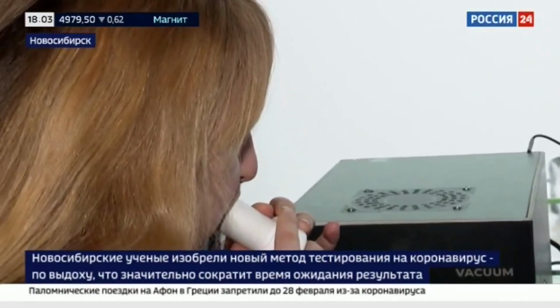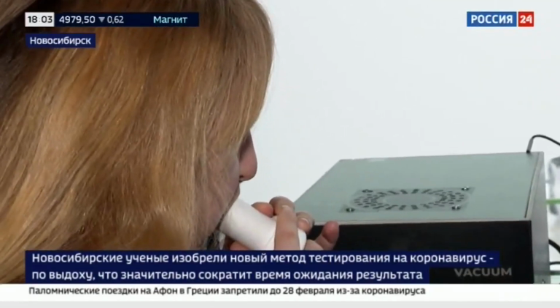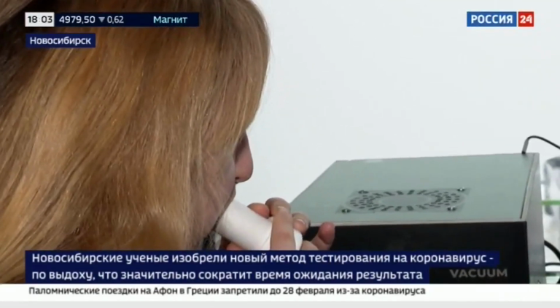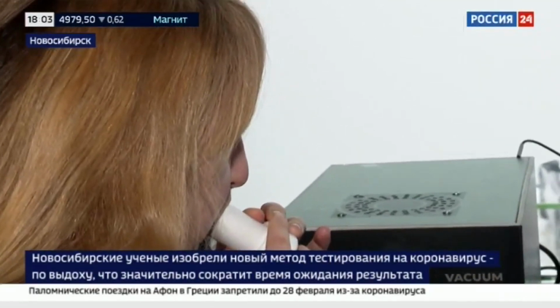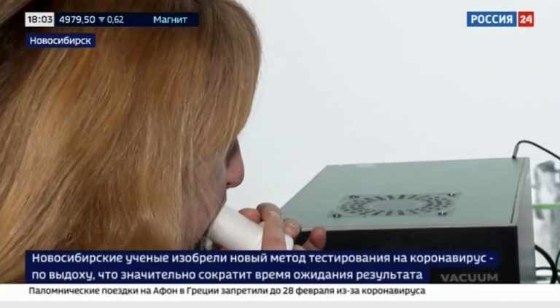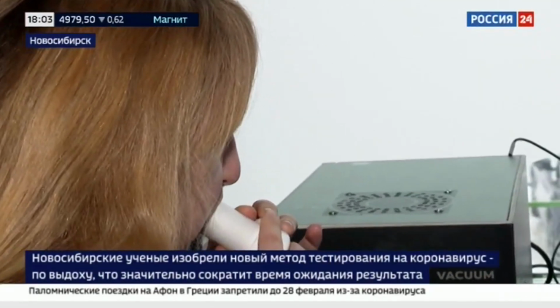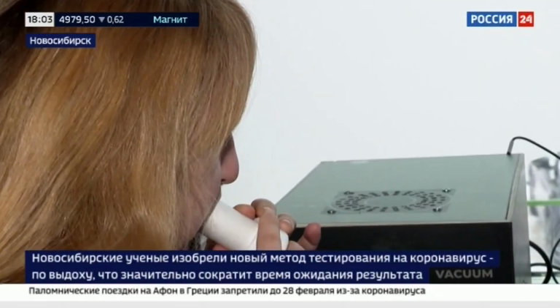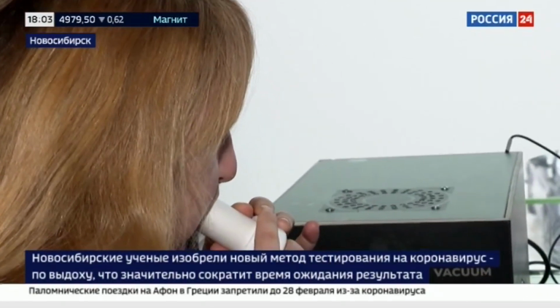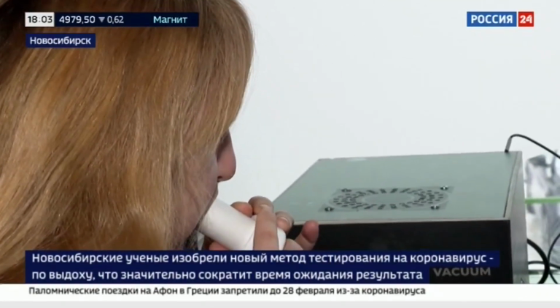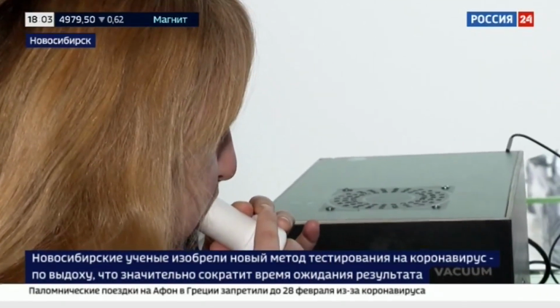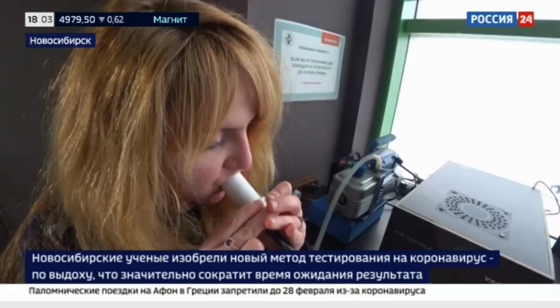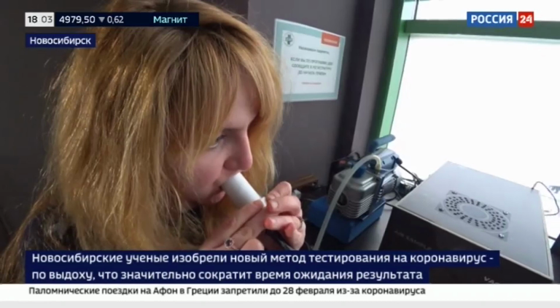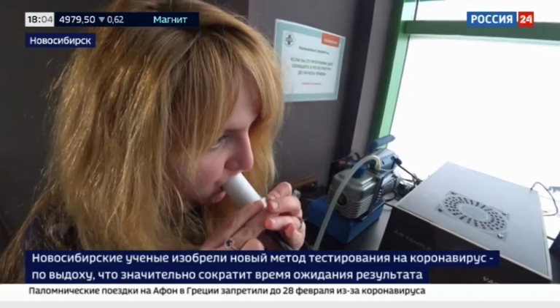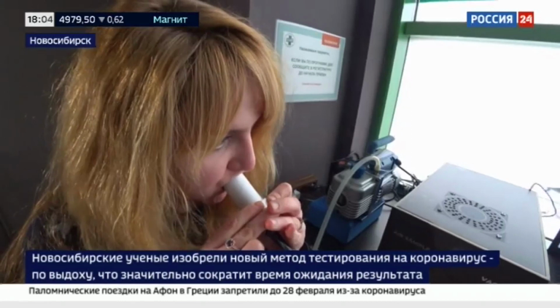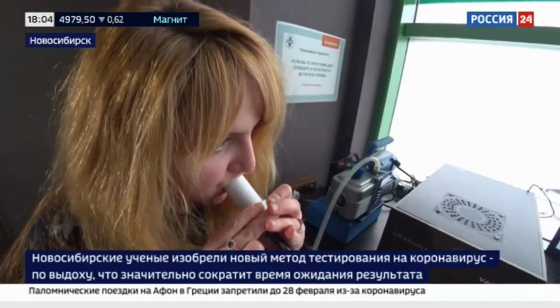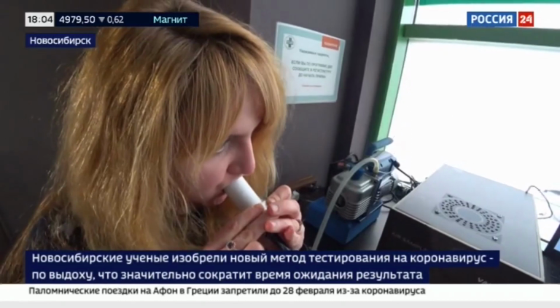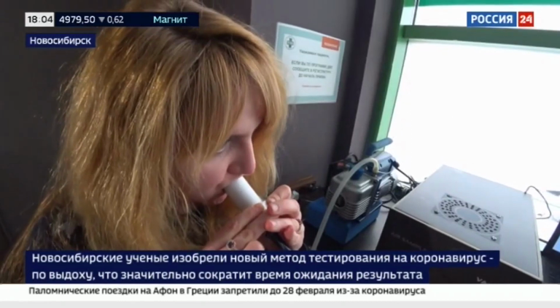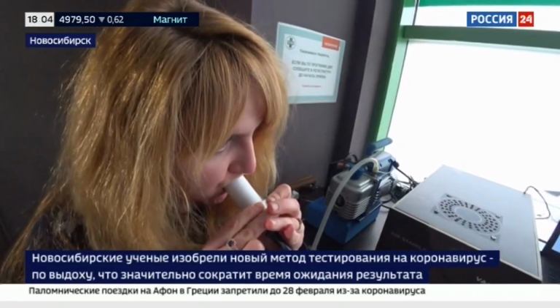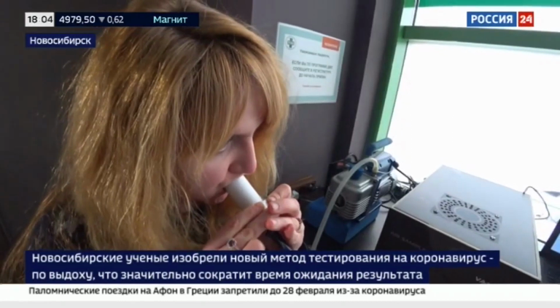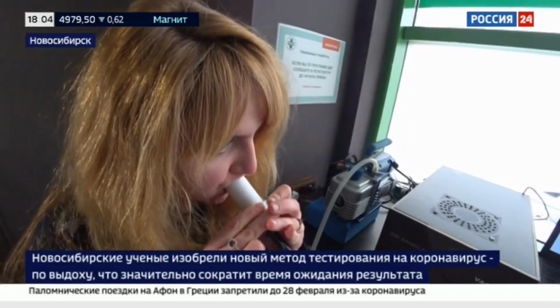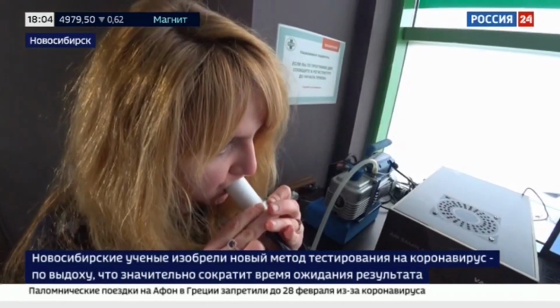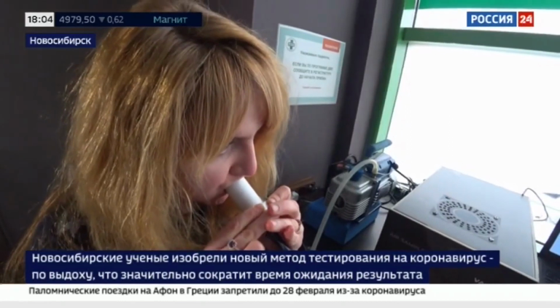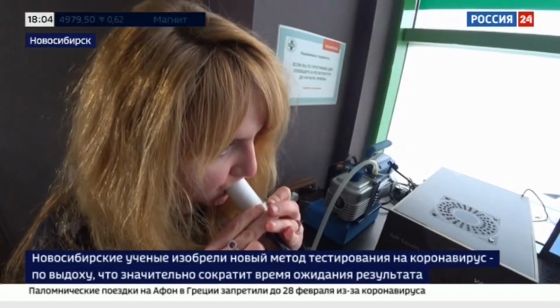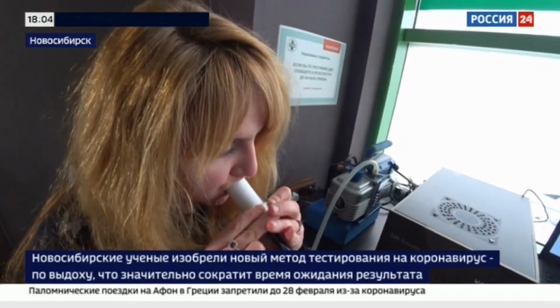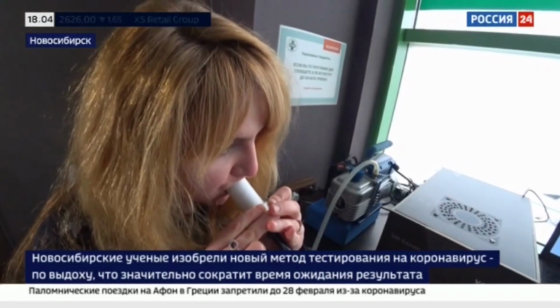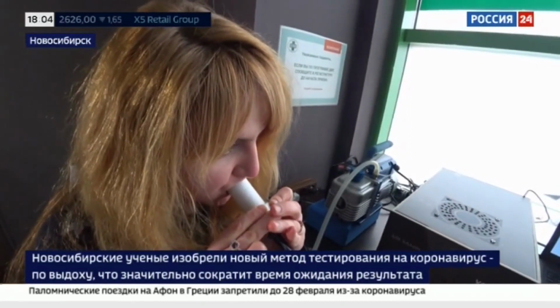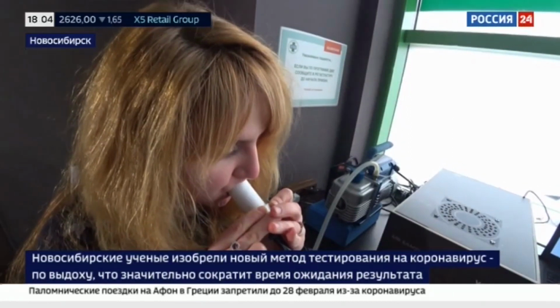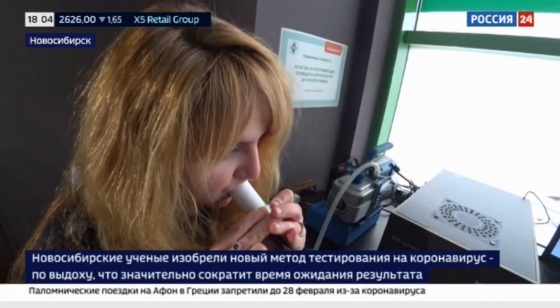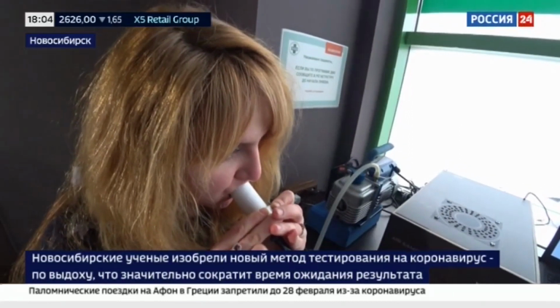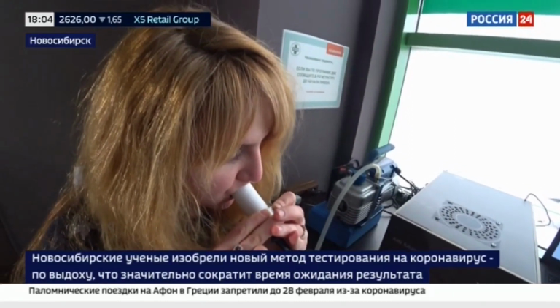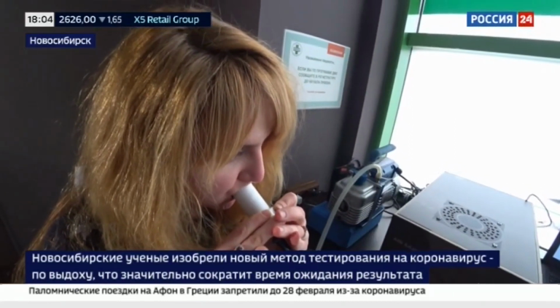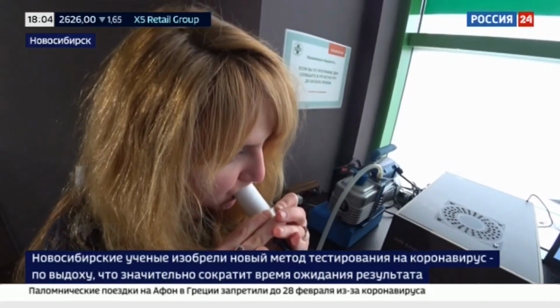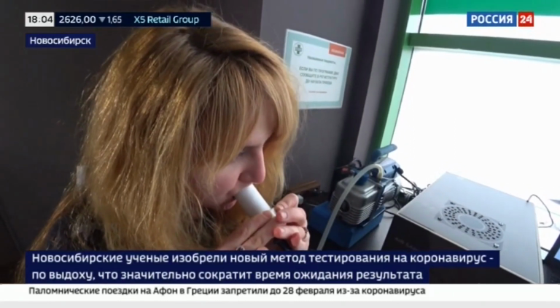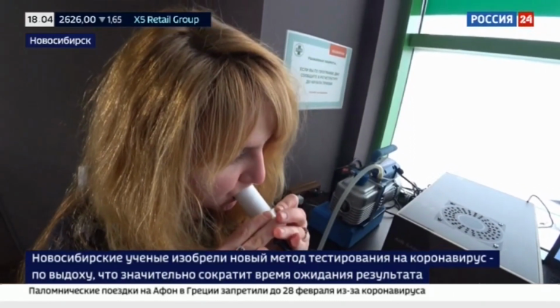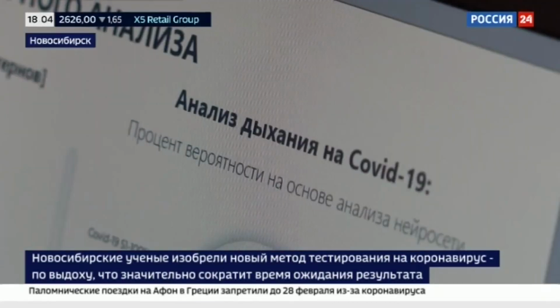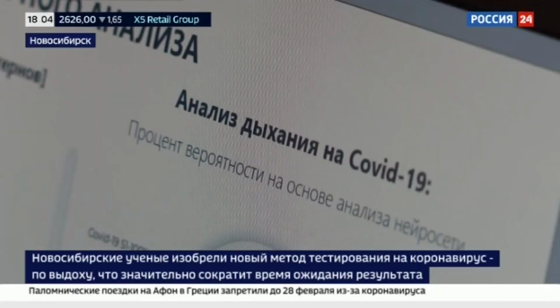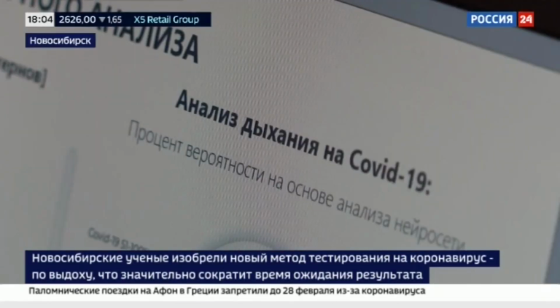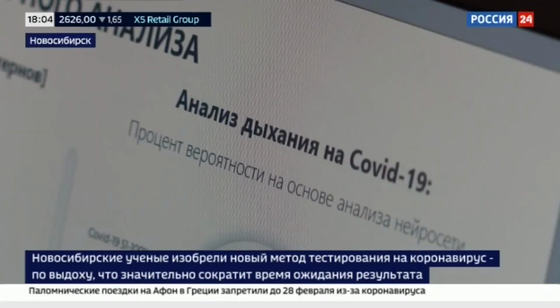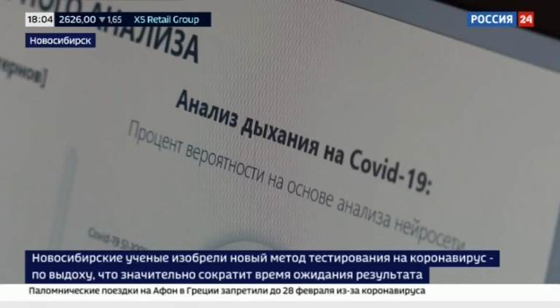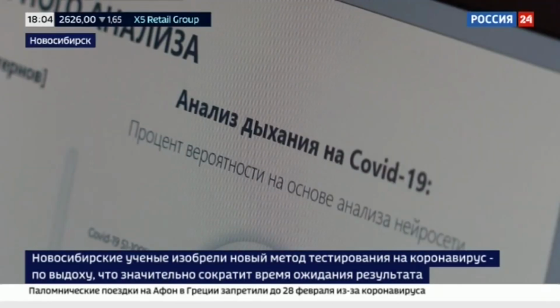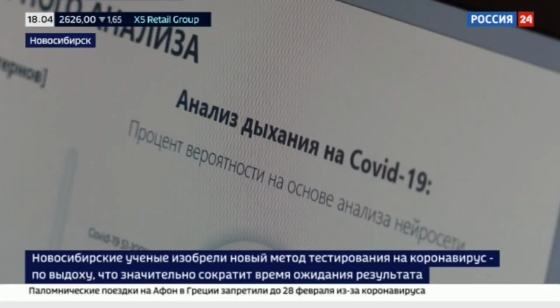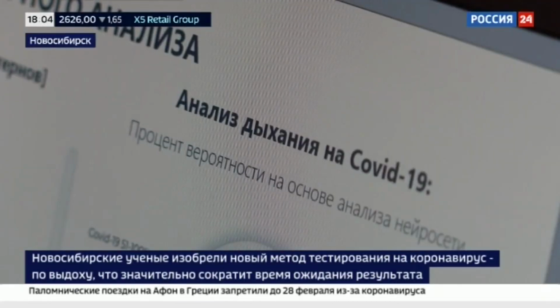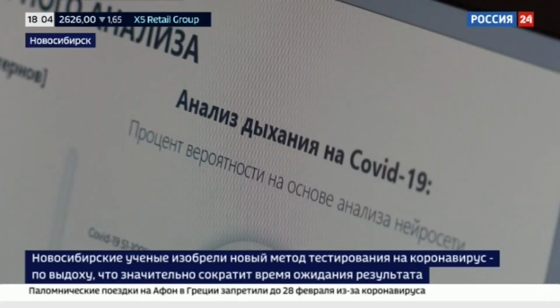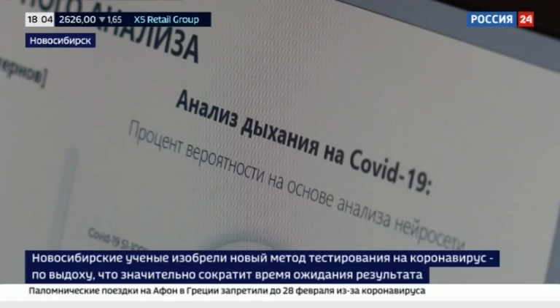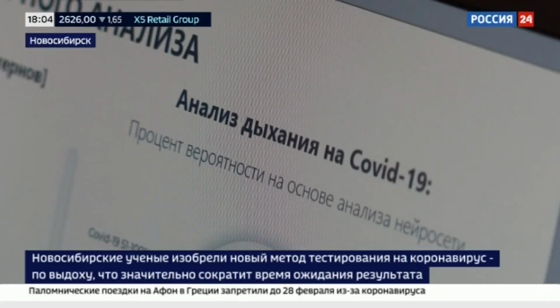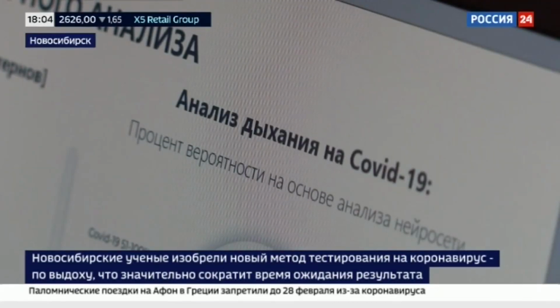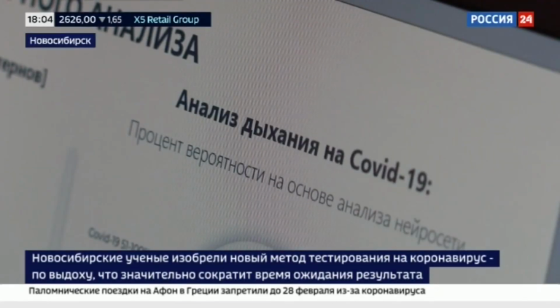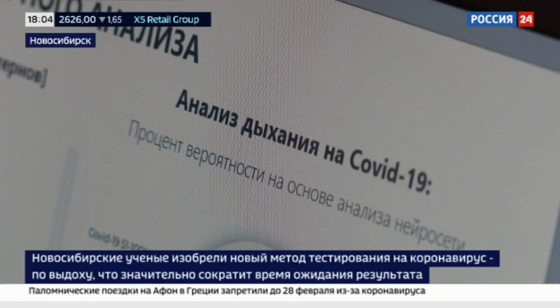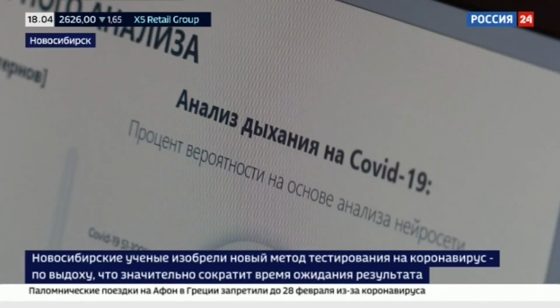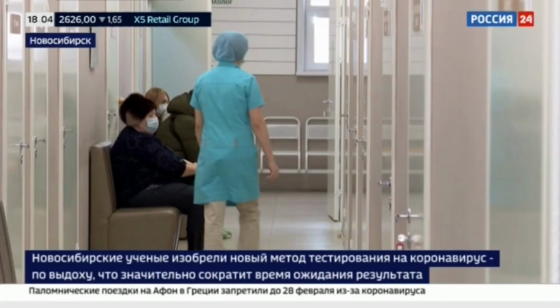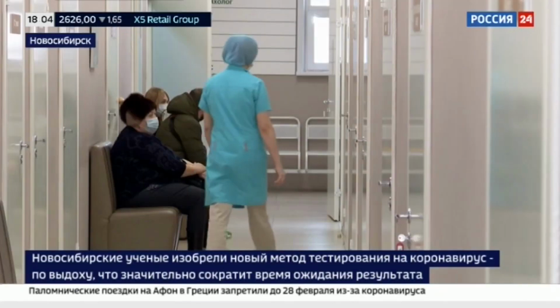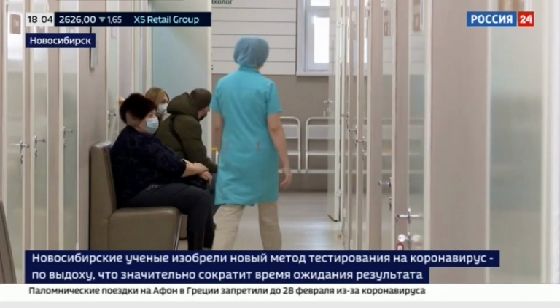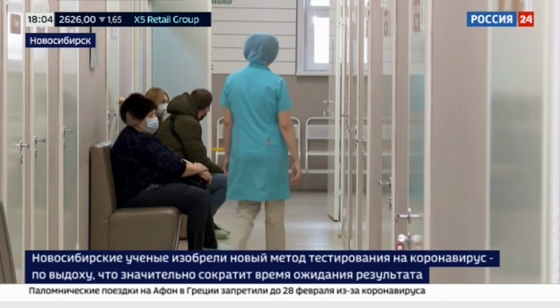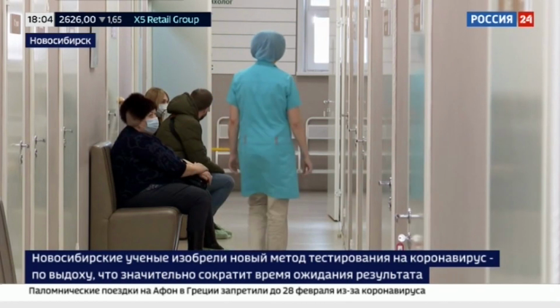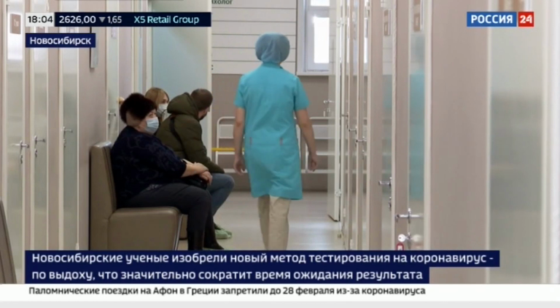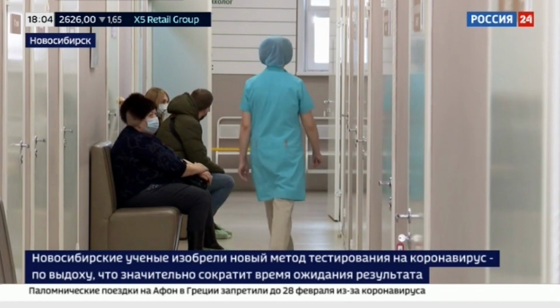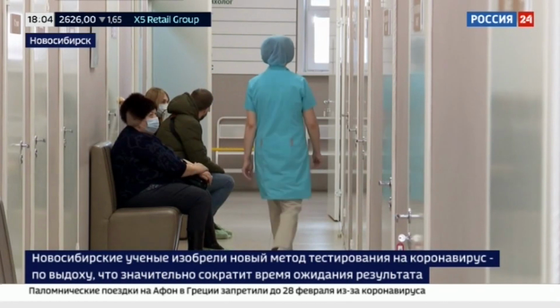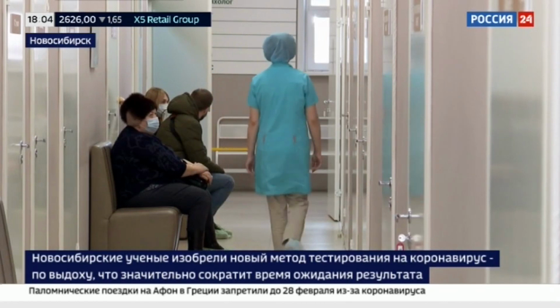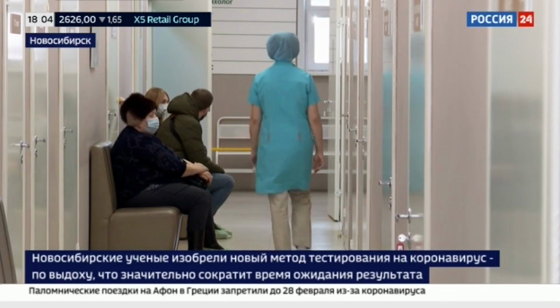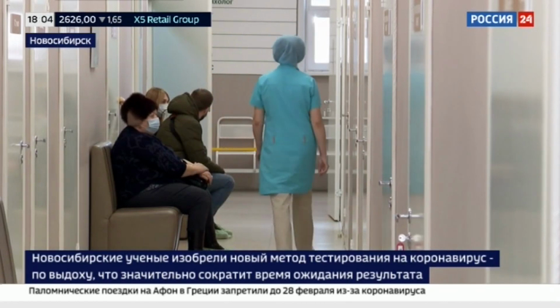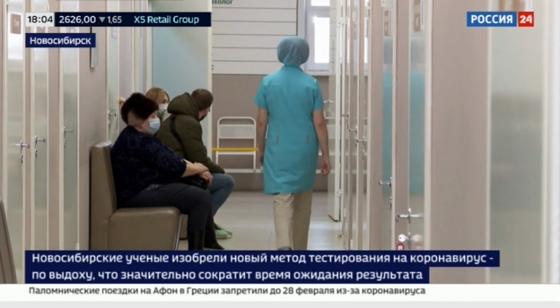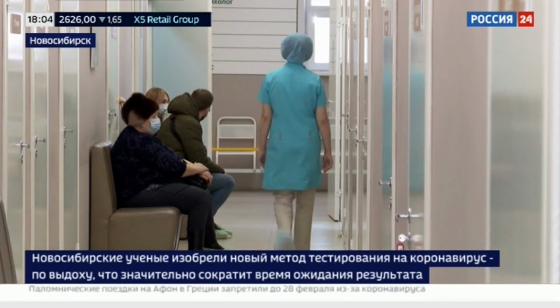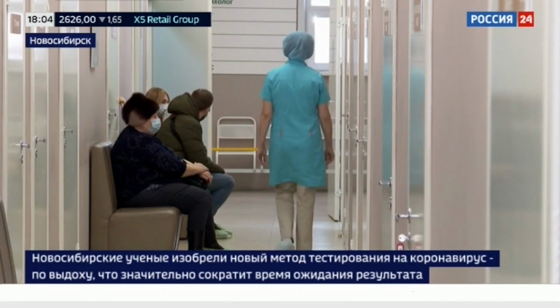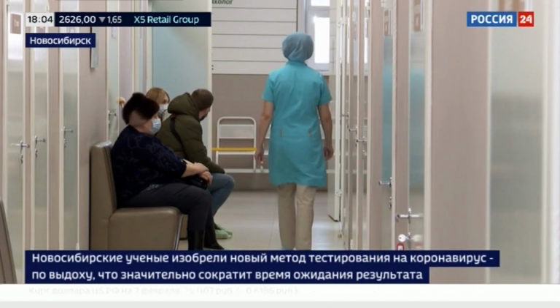The exhalation of a person is a complex air mixture containing 750 volatile compounds. Gas levels are changing in sick people.